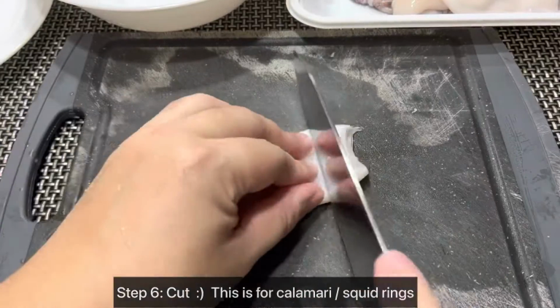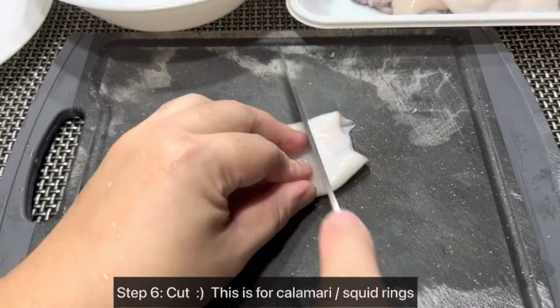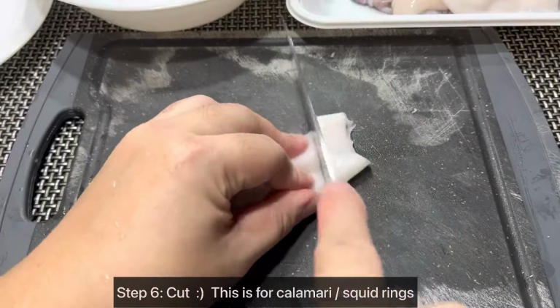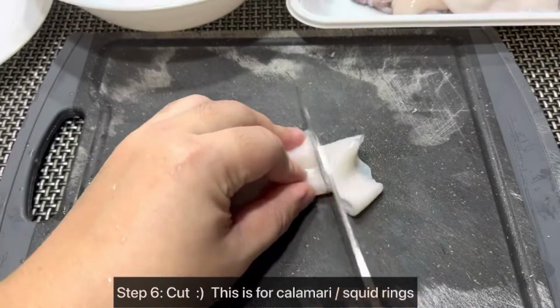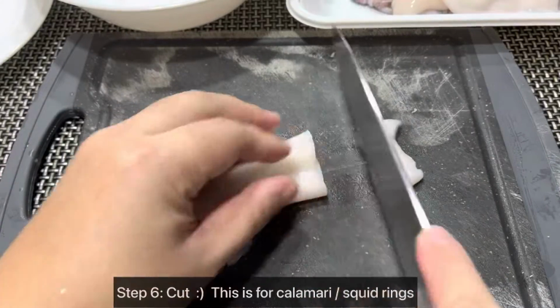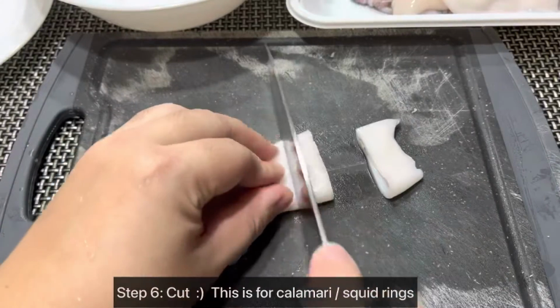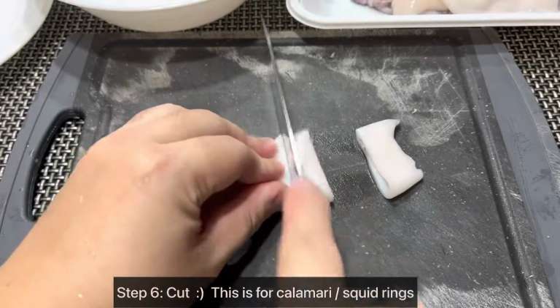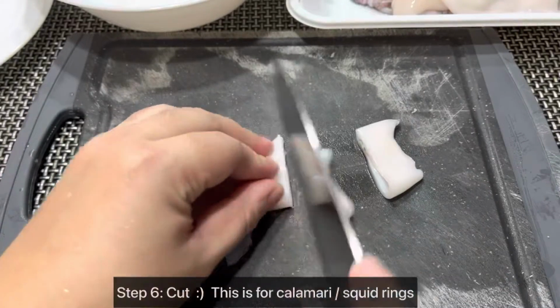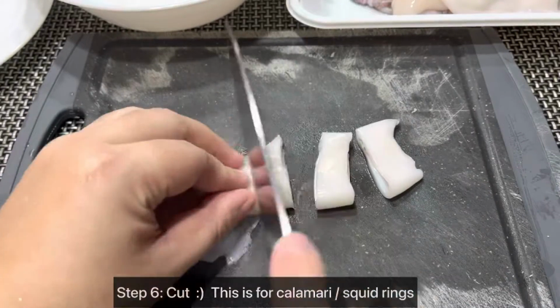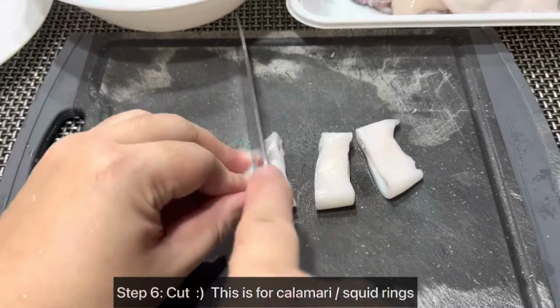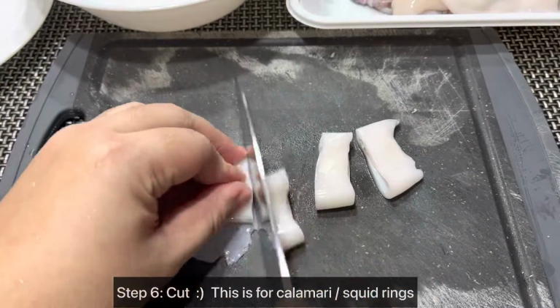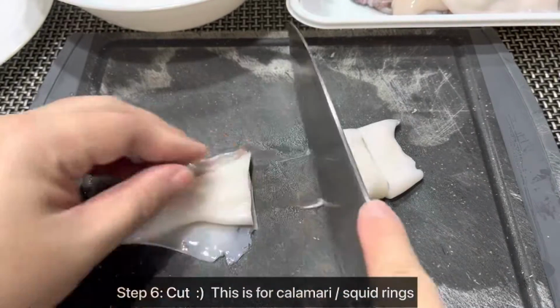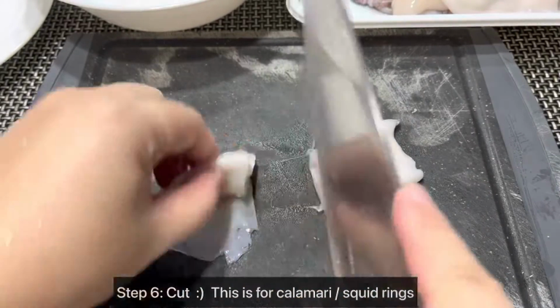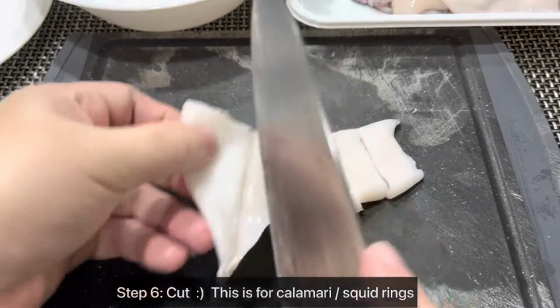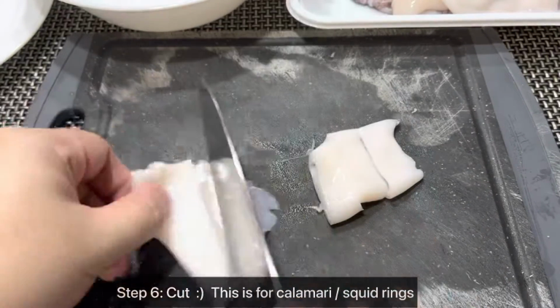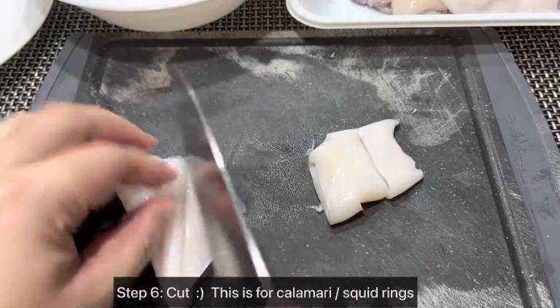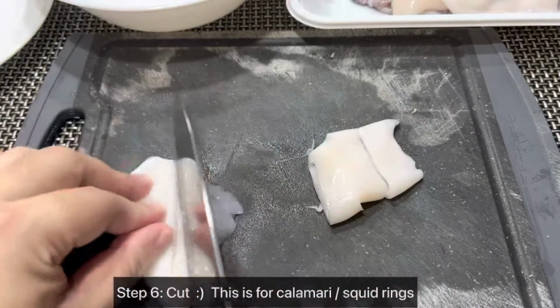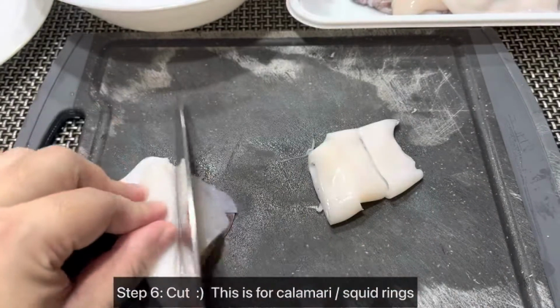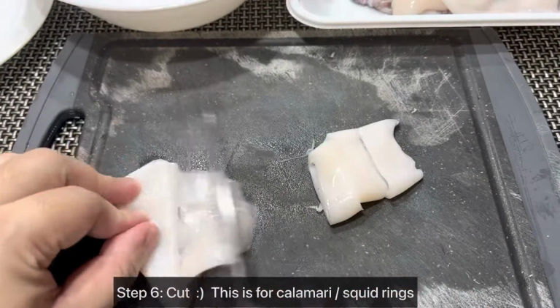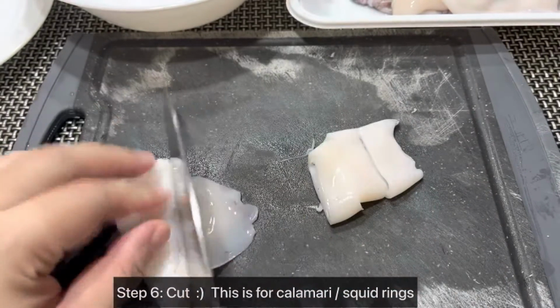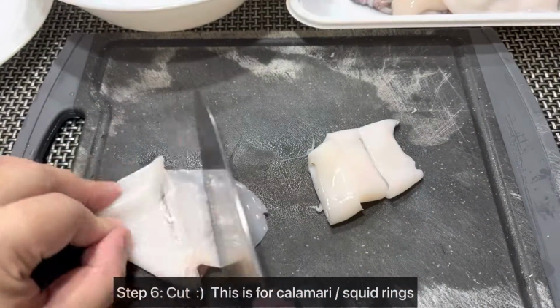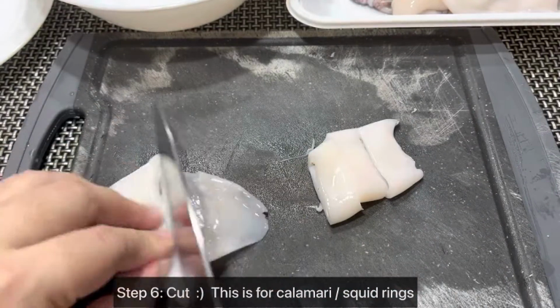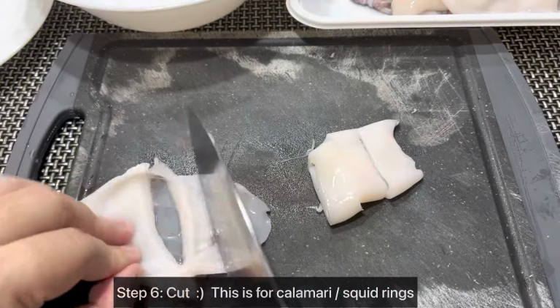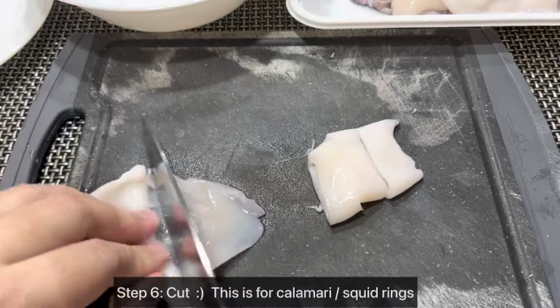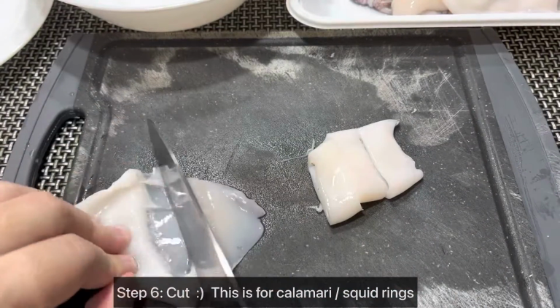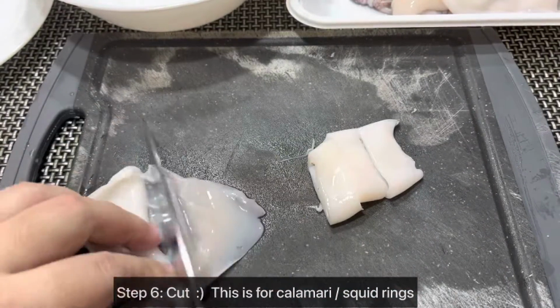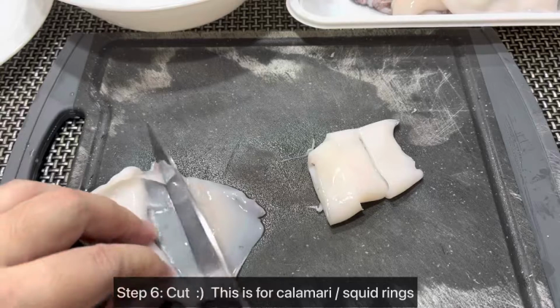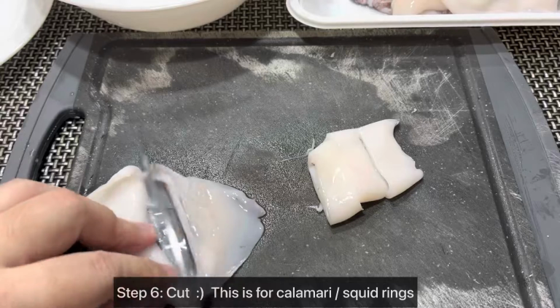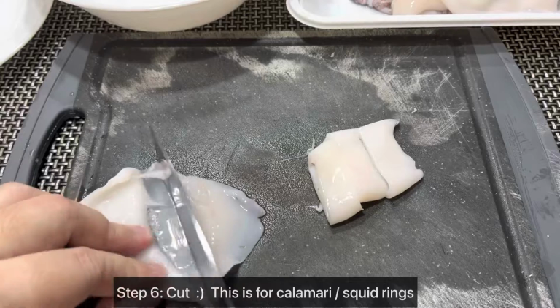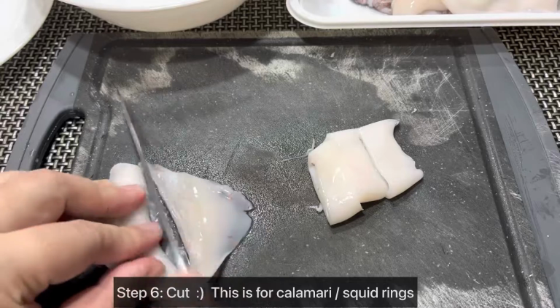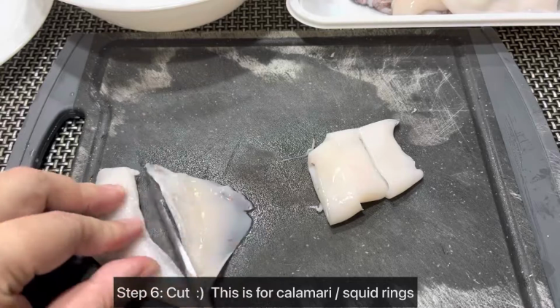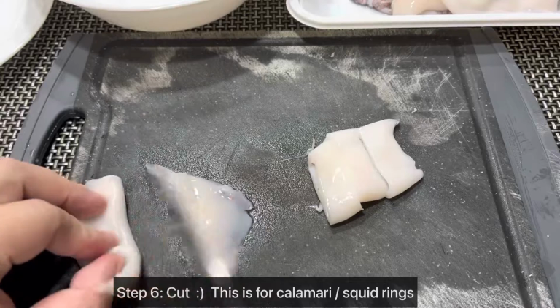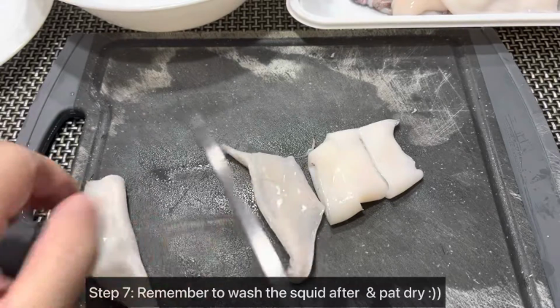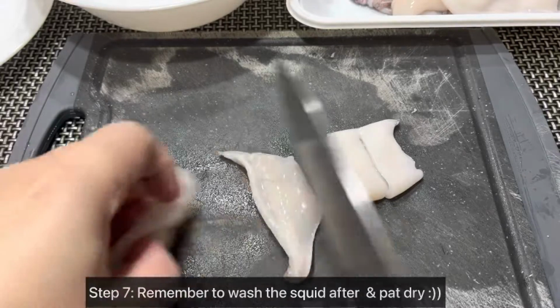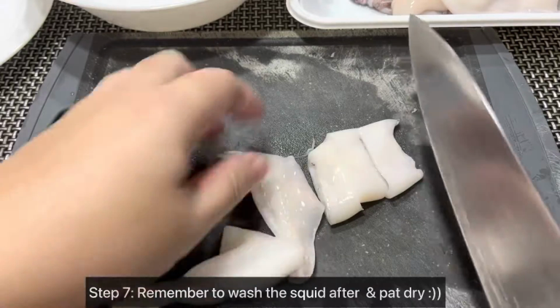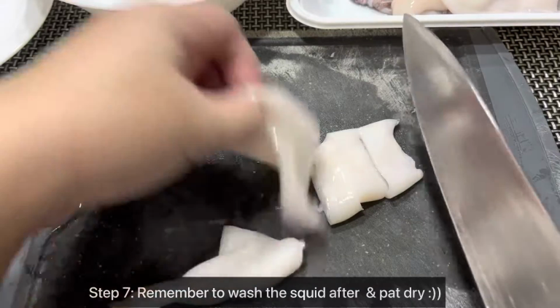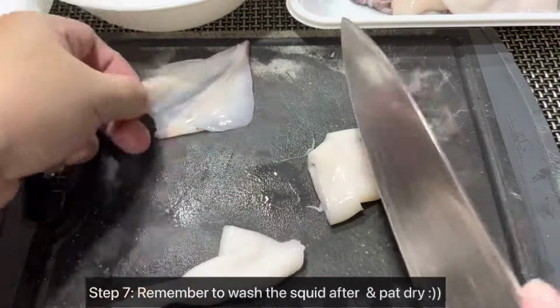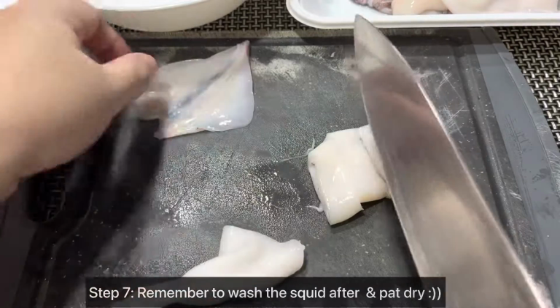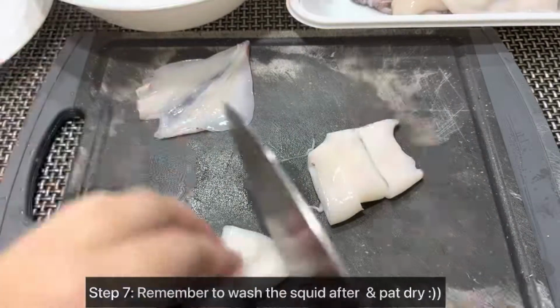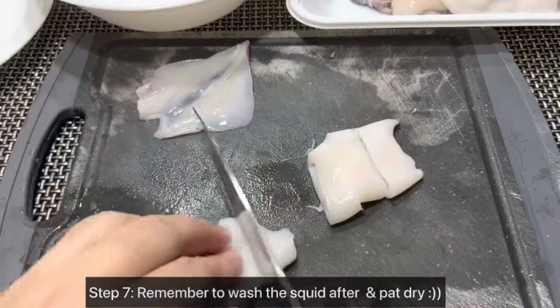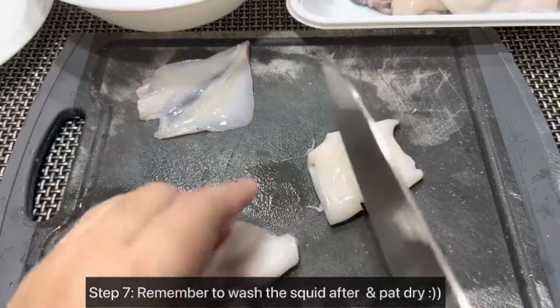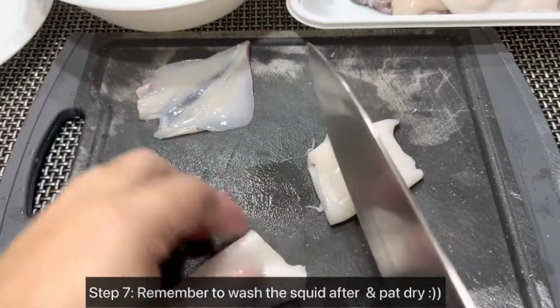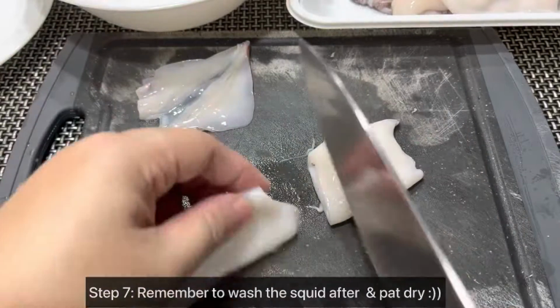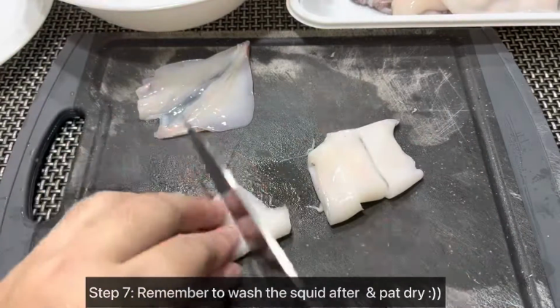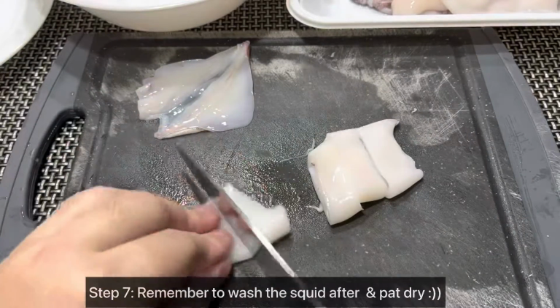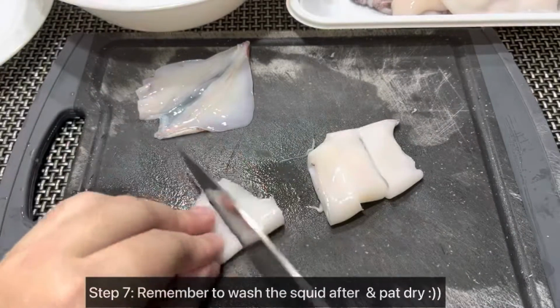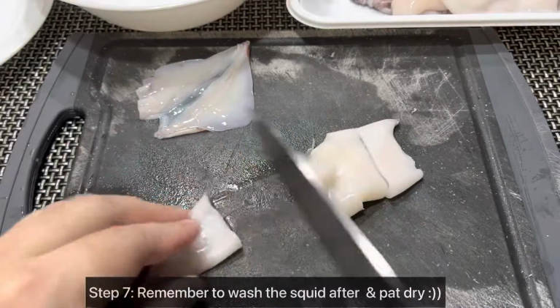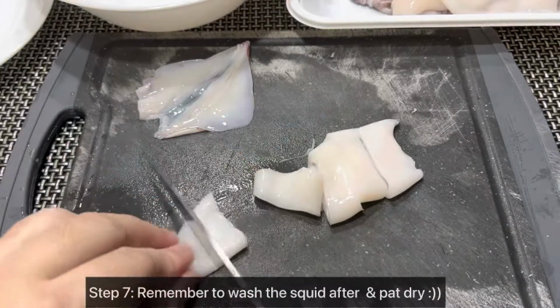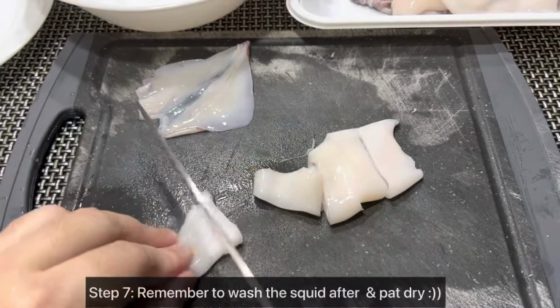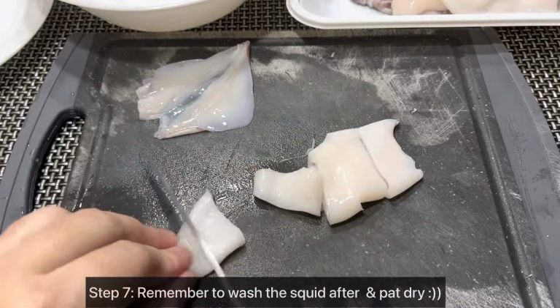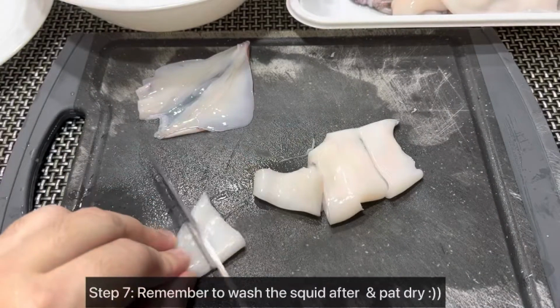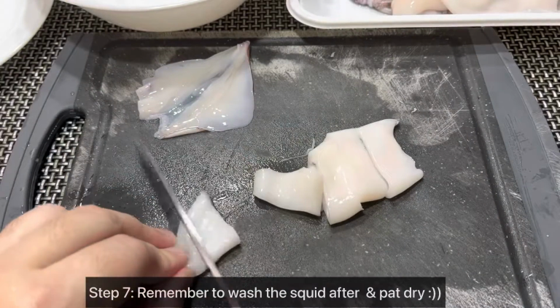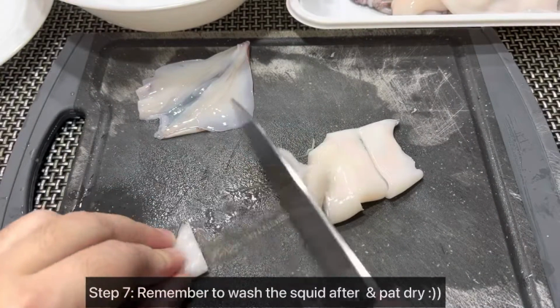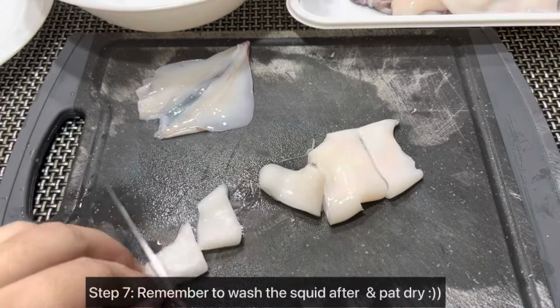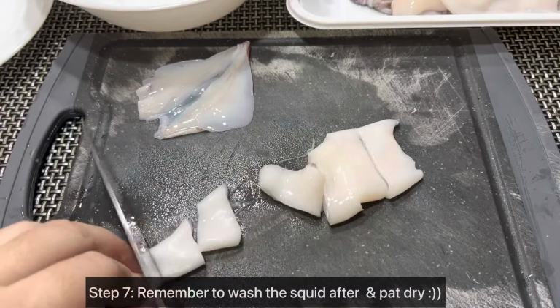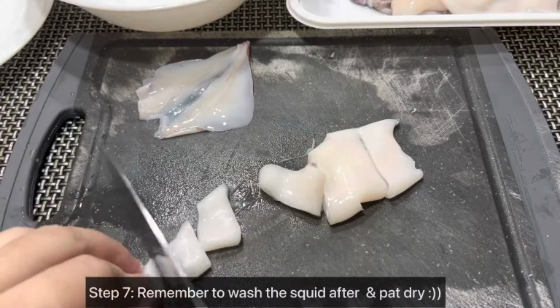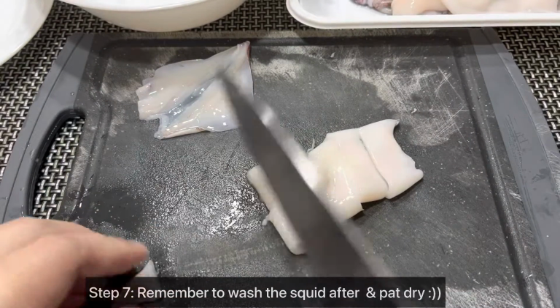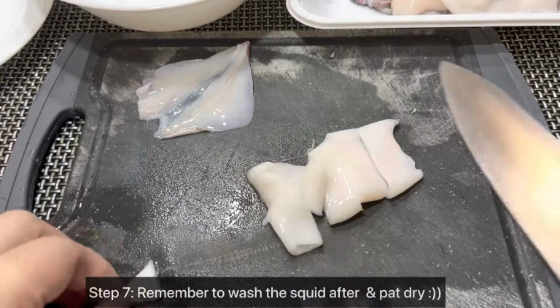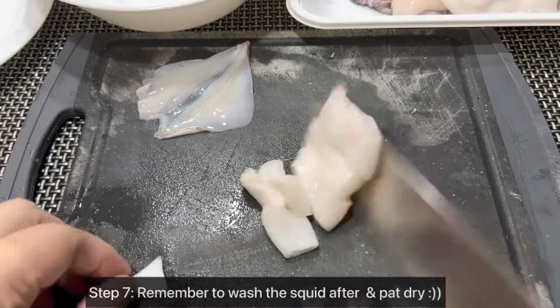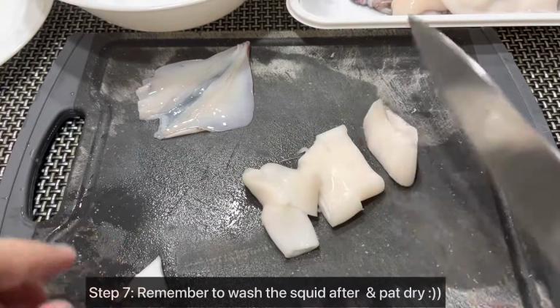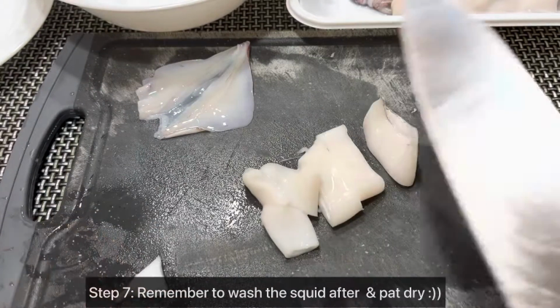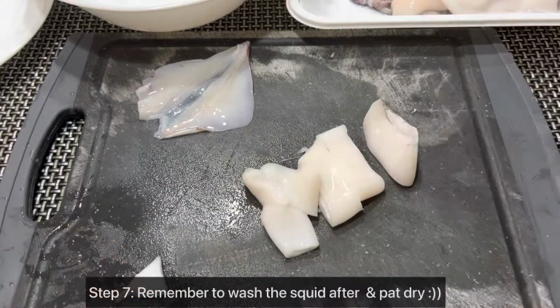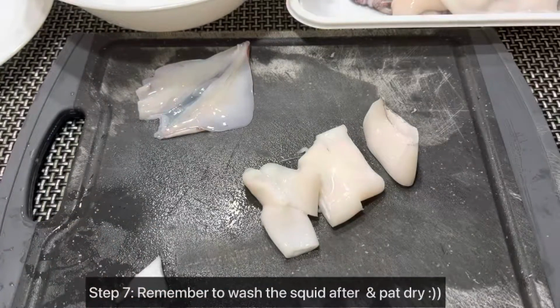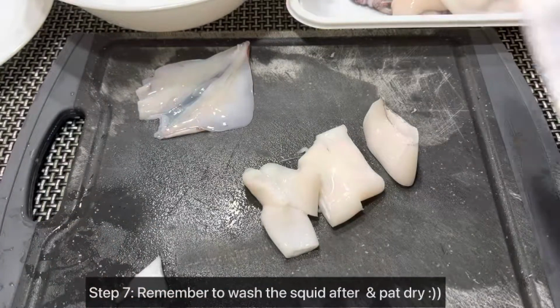Step 6: Cut — this is for calamari and squid wings. Remember to wash the squid after and pat dry.